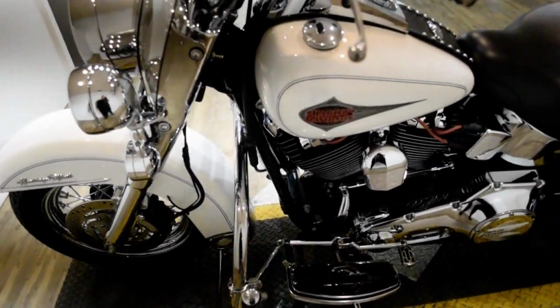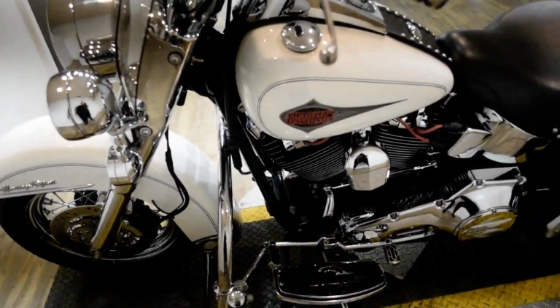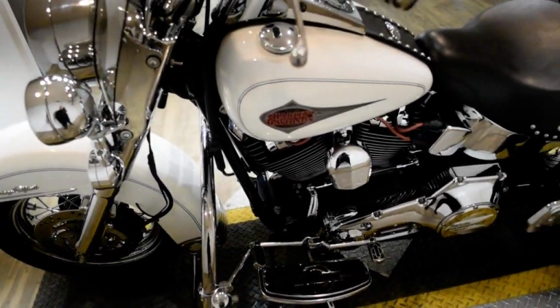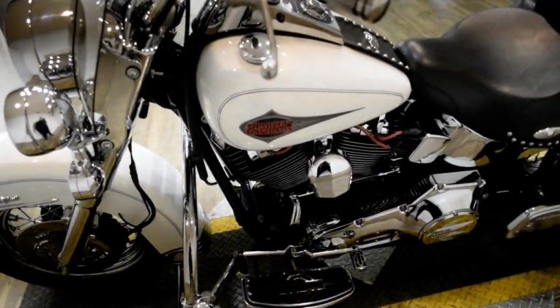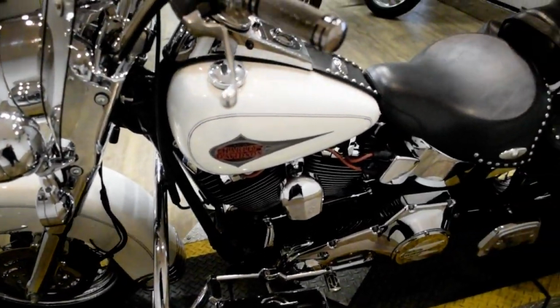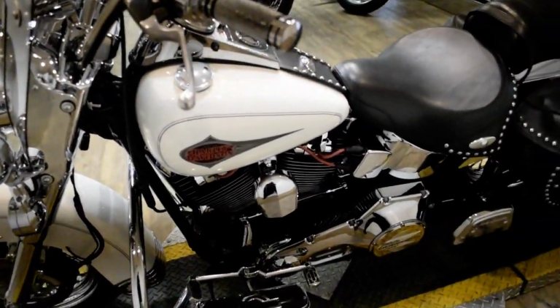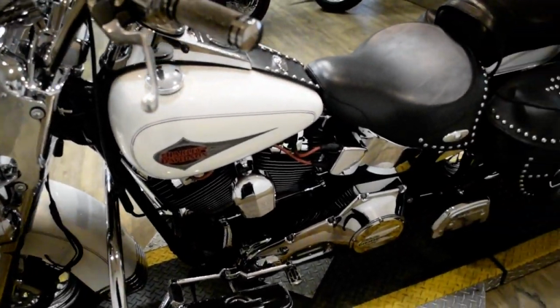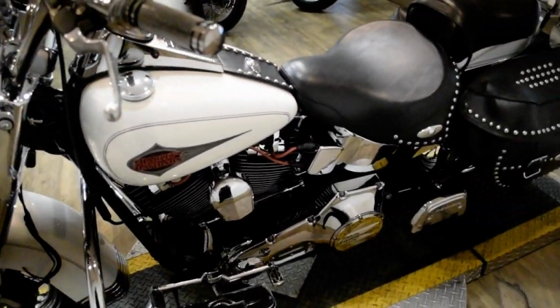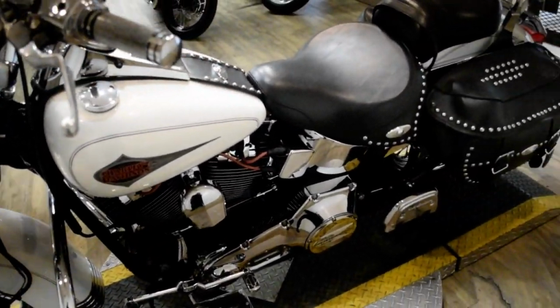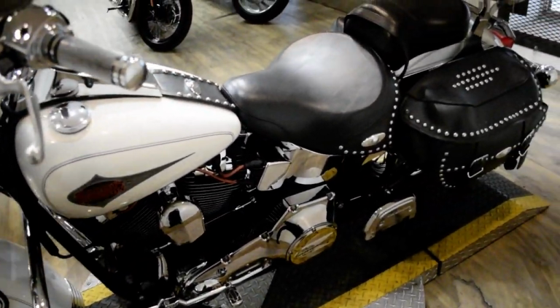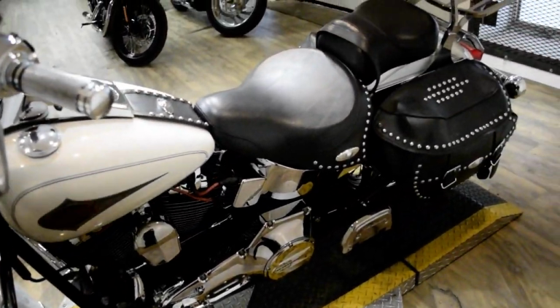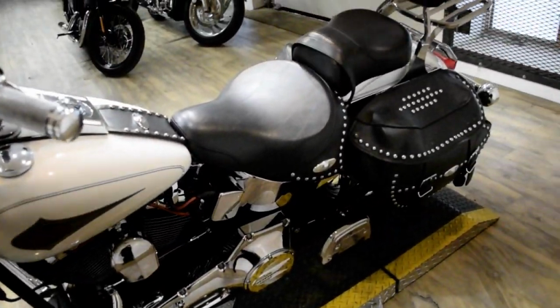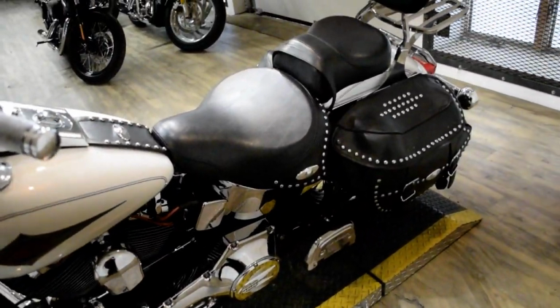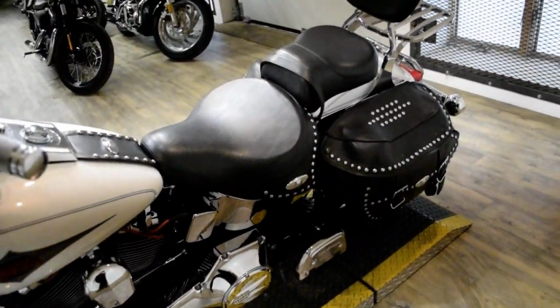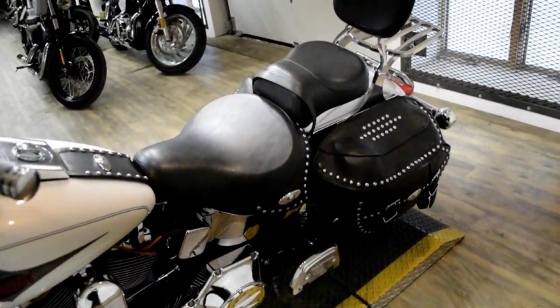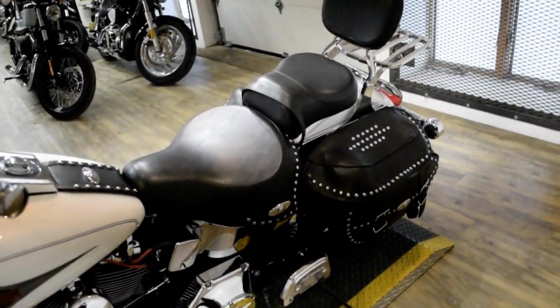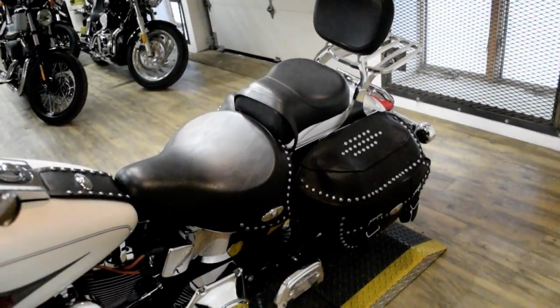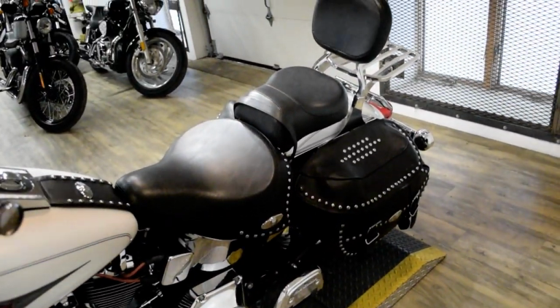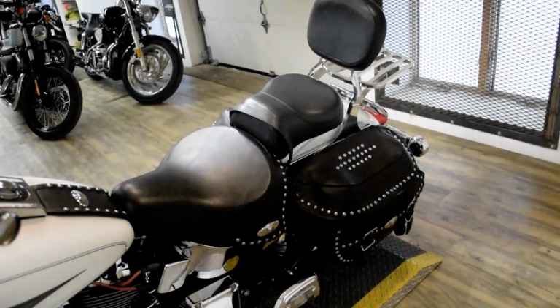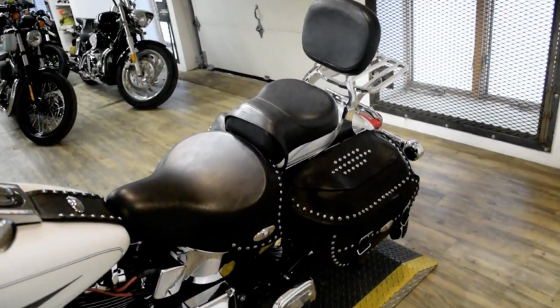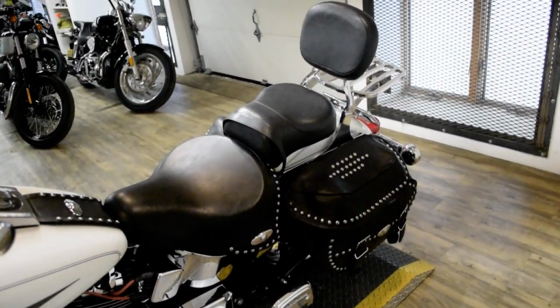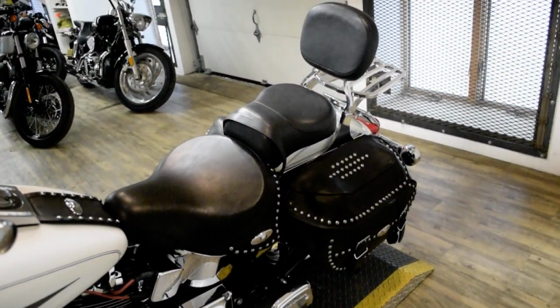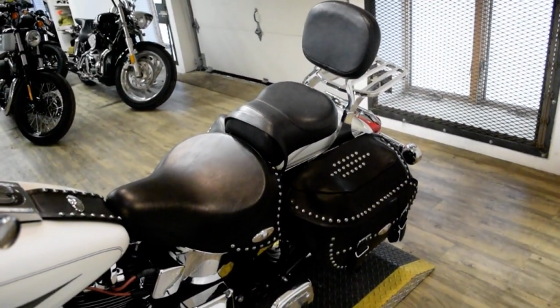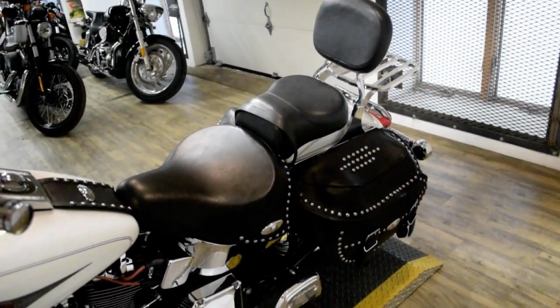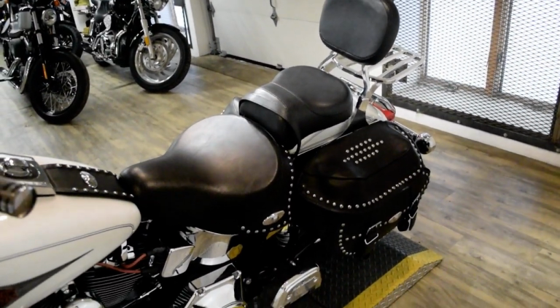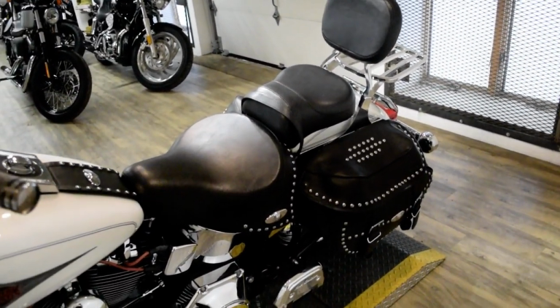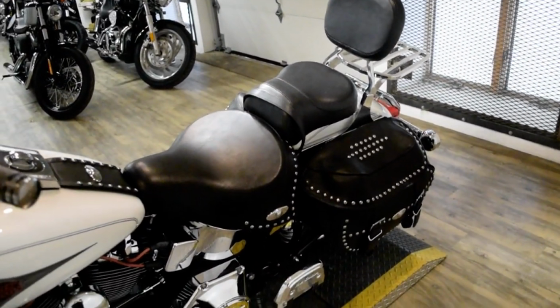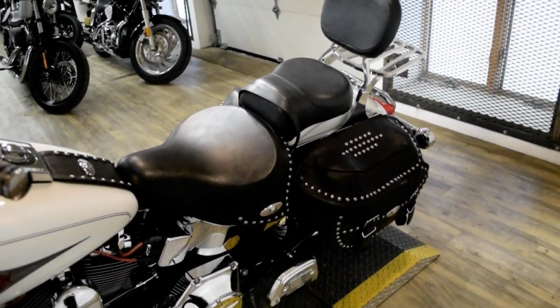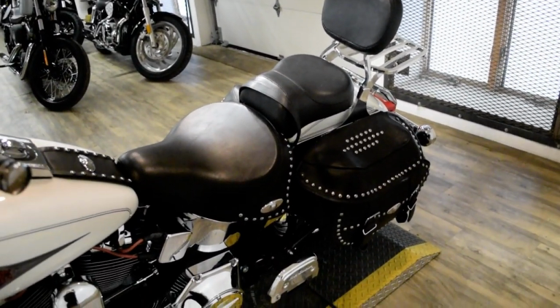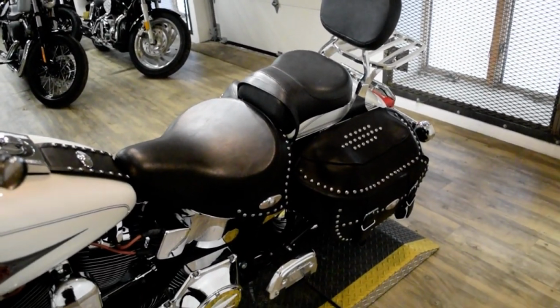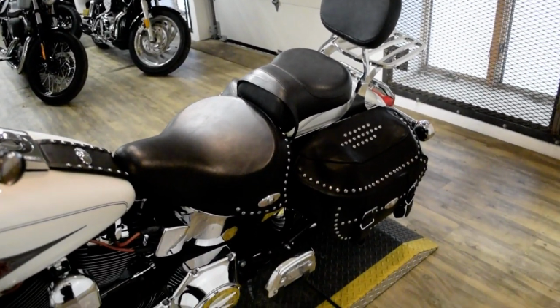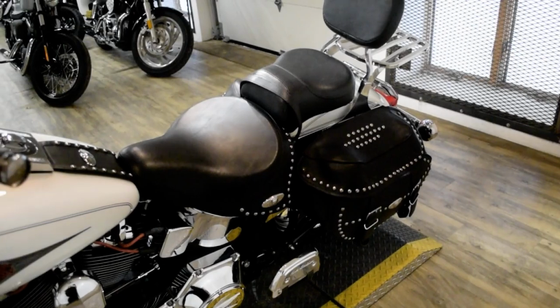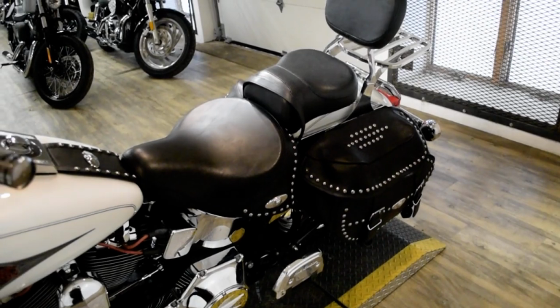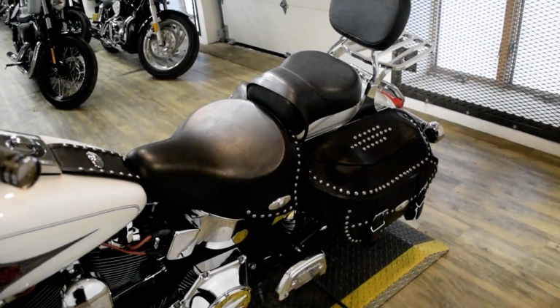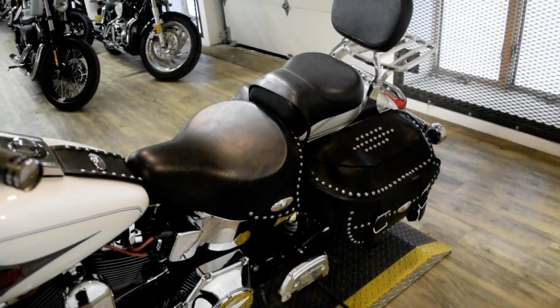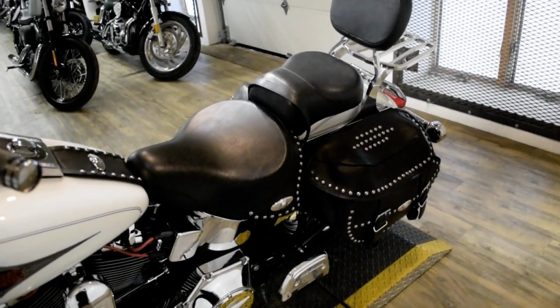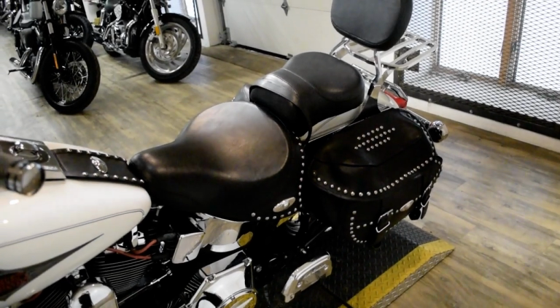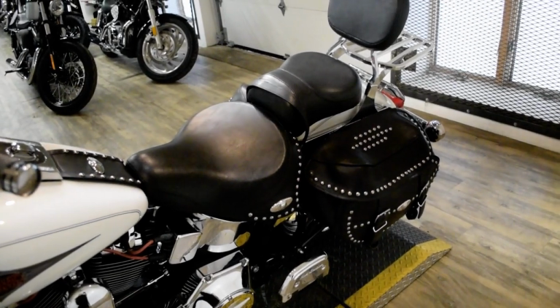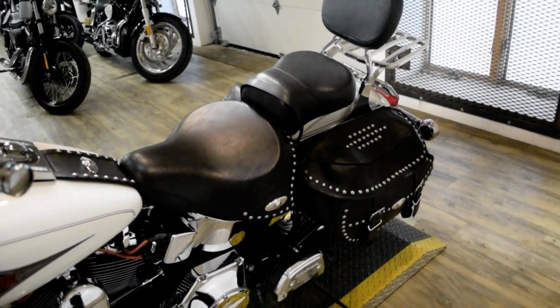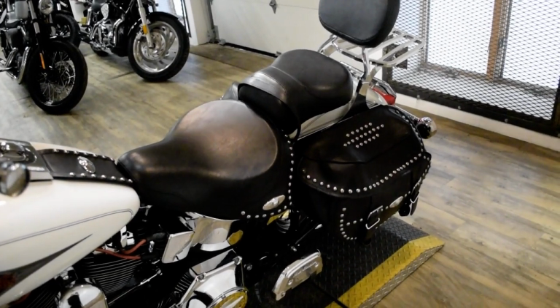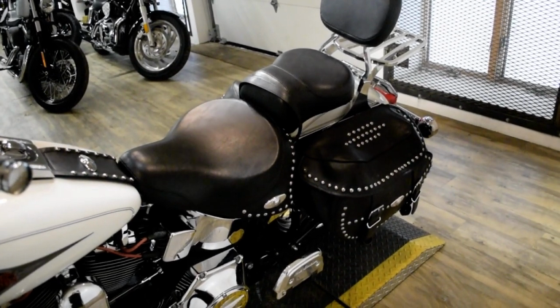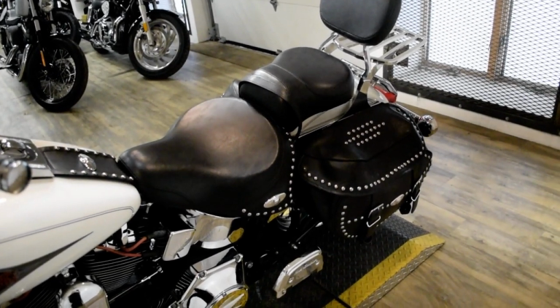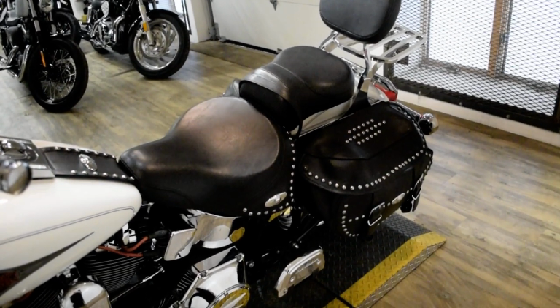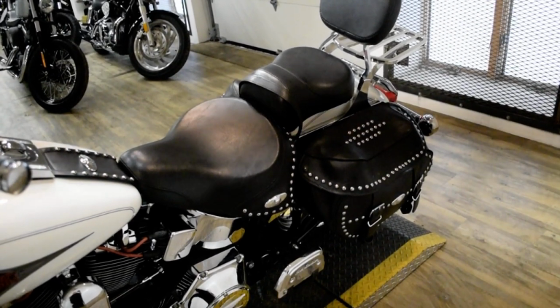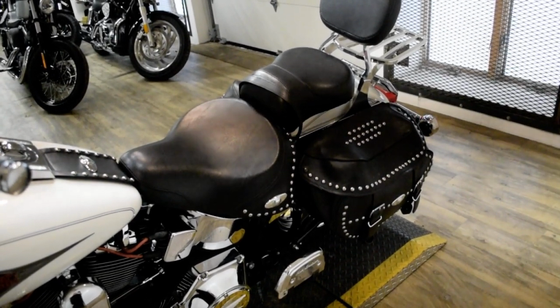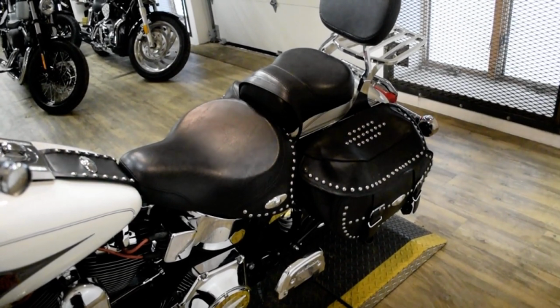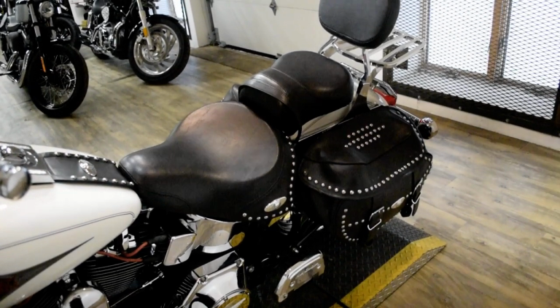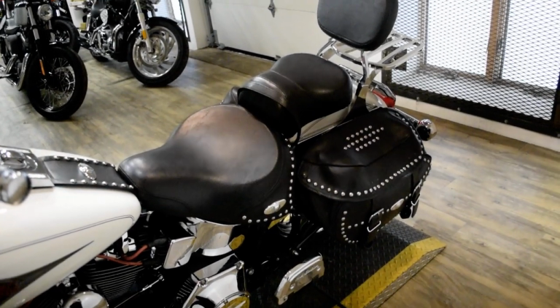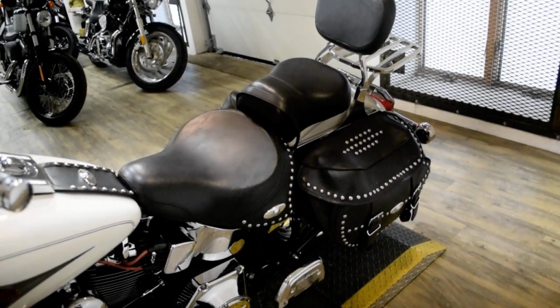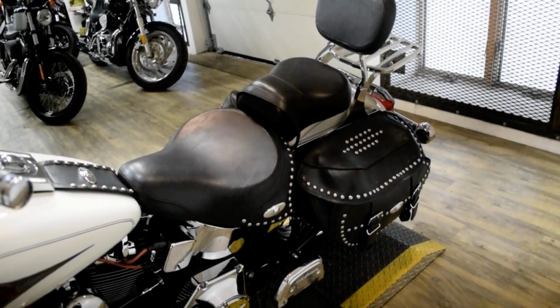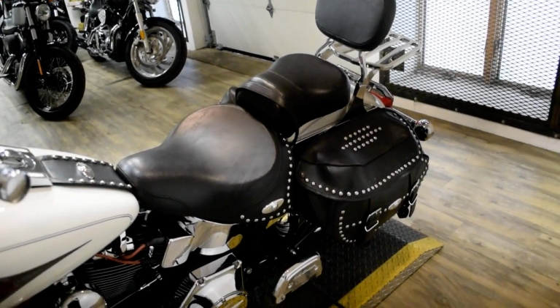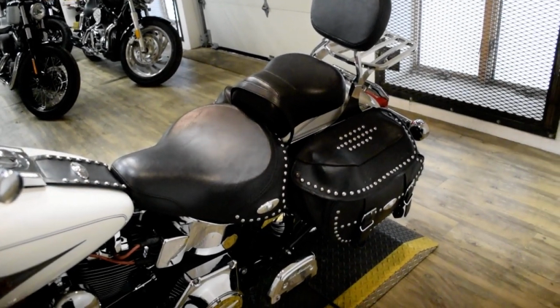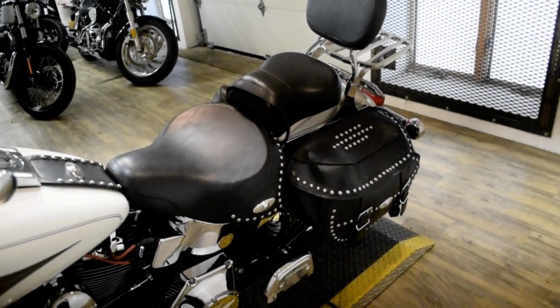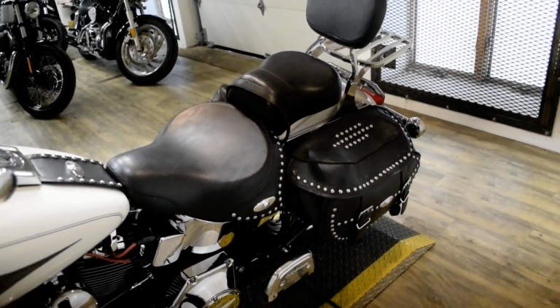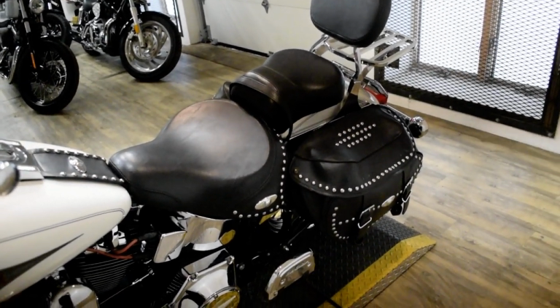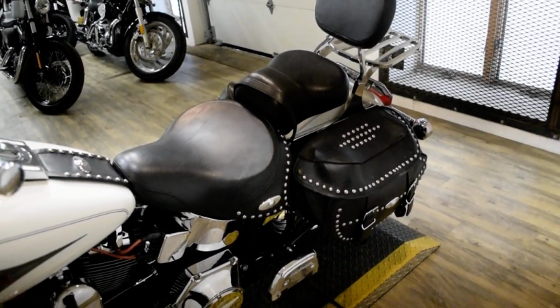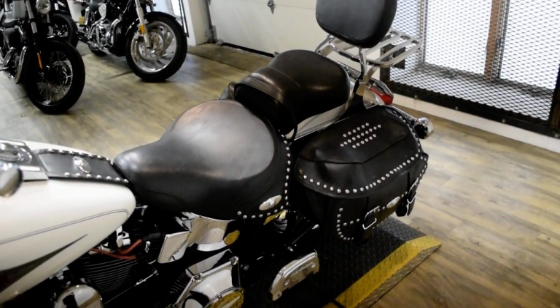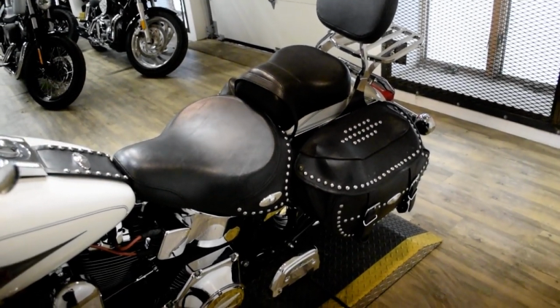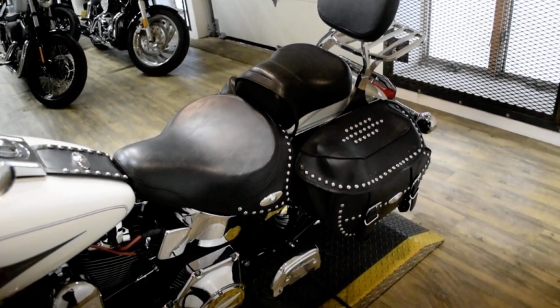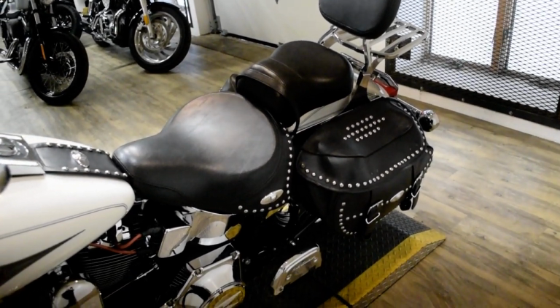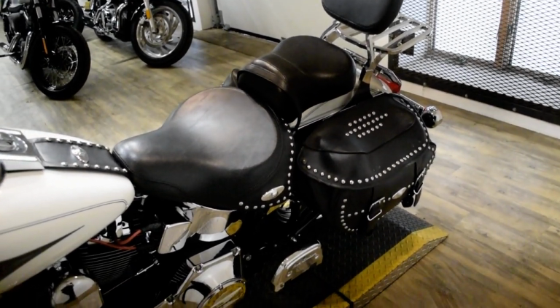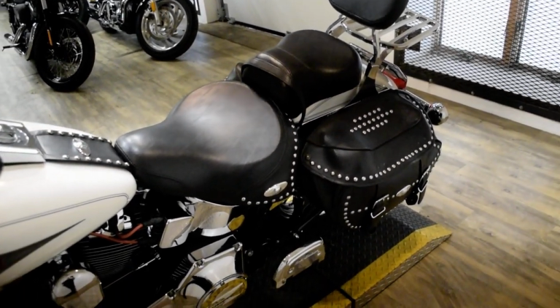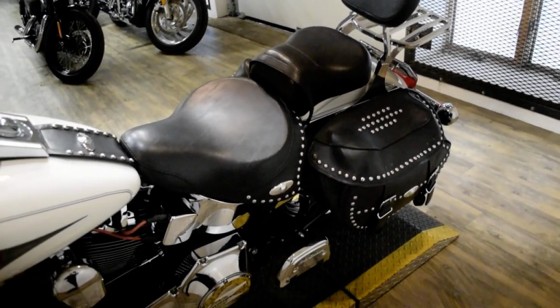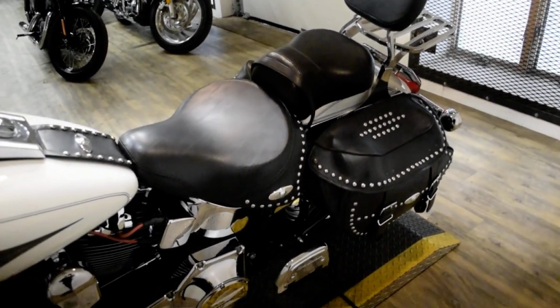This bike has been serviced and safety inspected and is ready for the road. It has 27,260 miles on it.